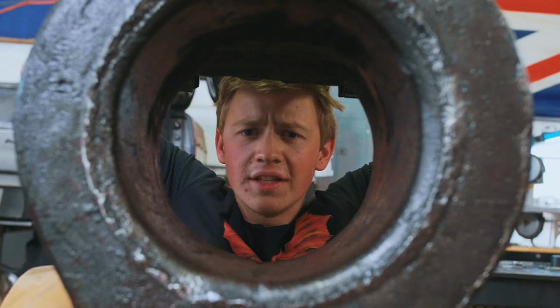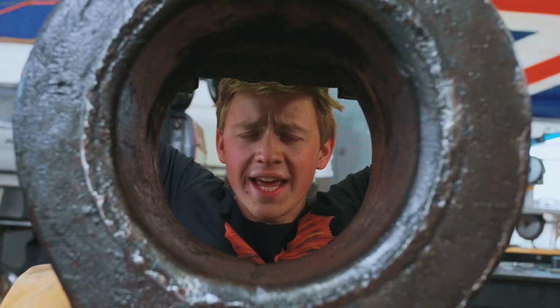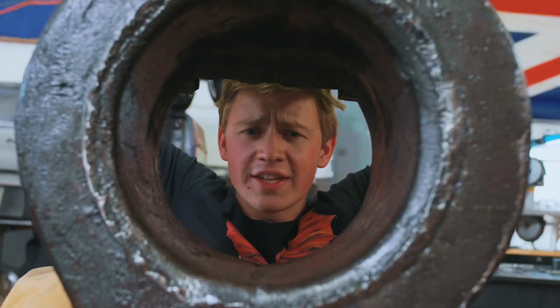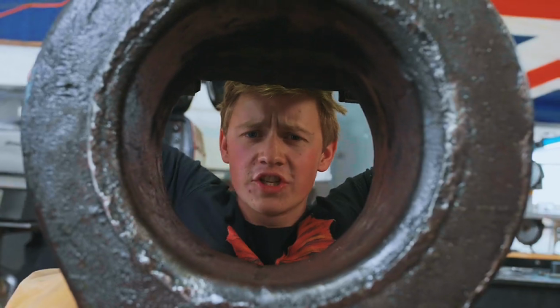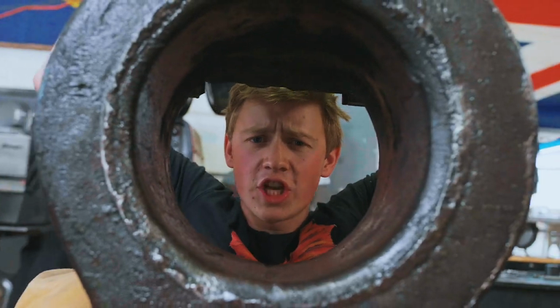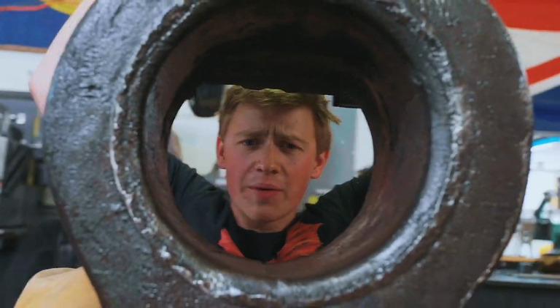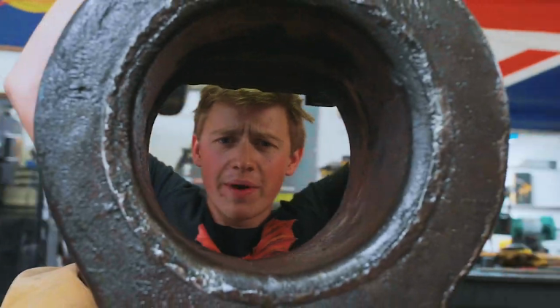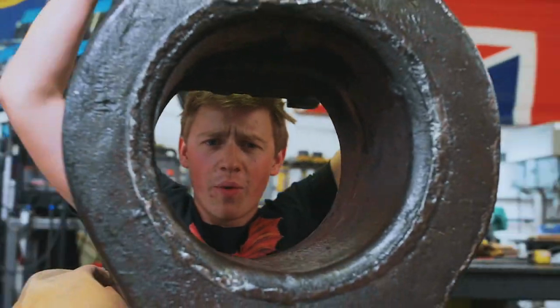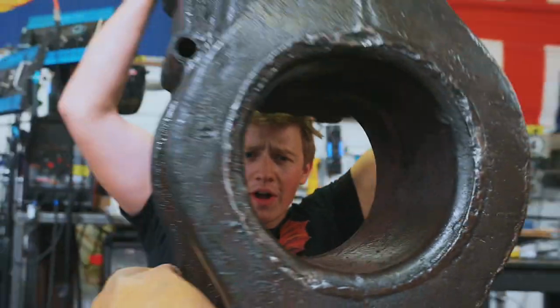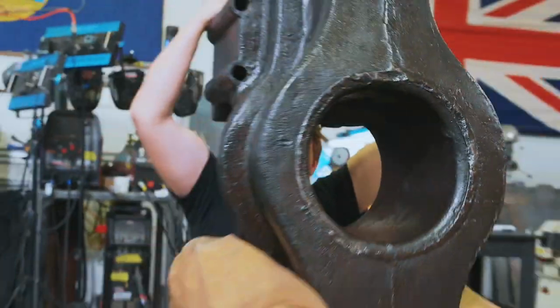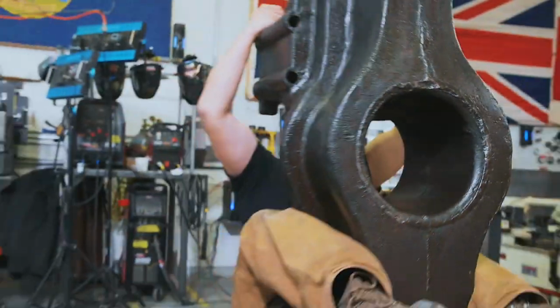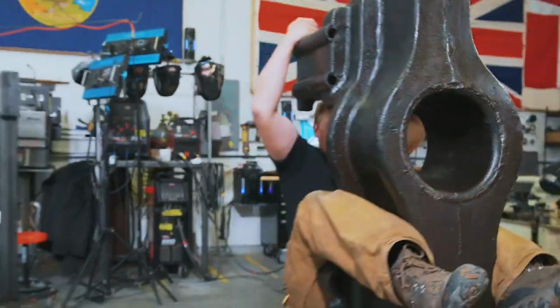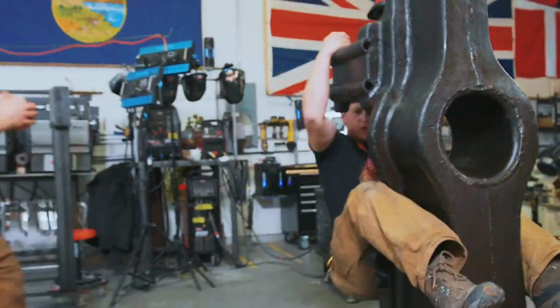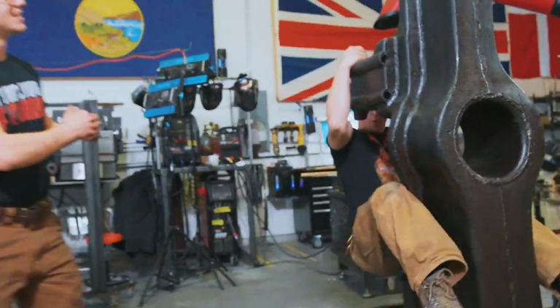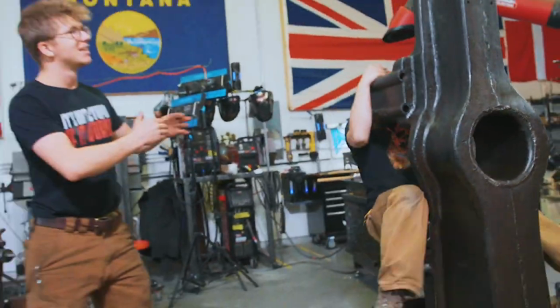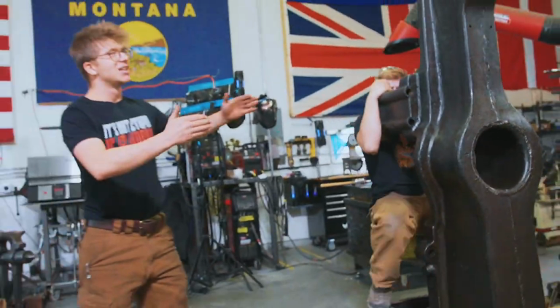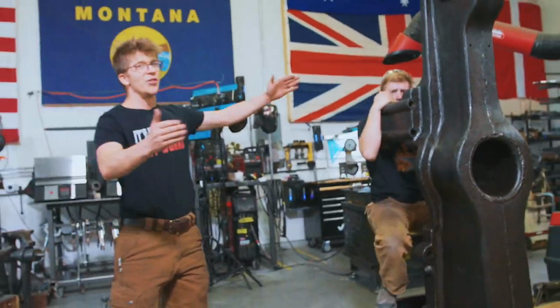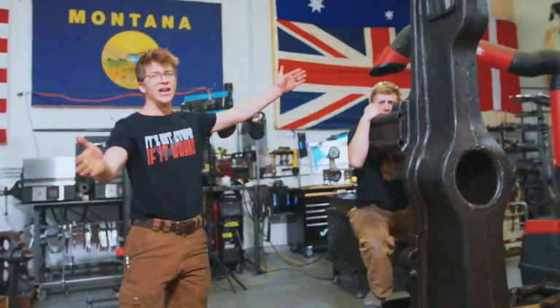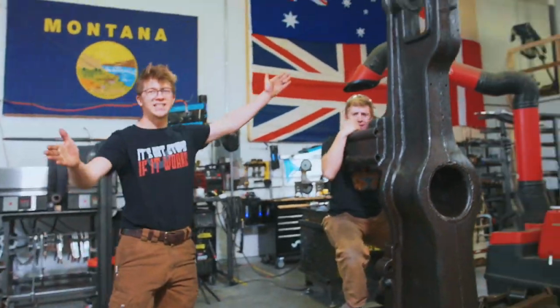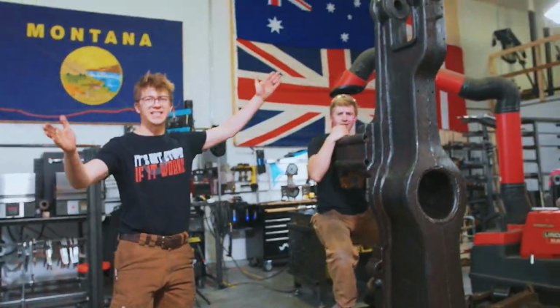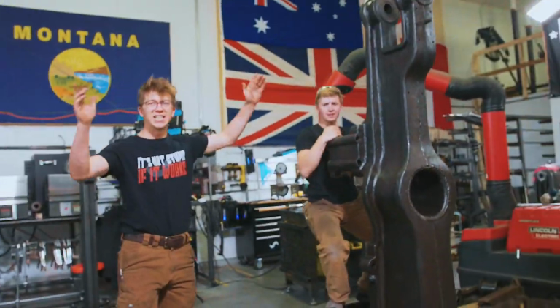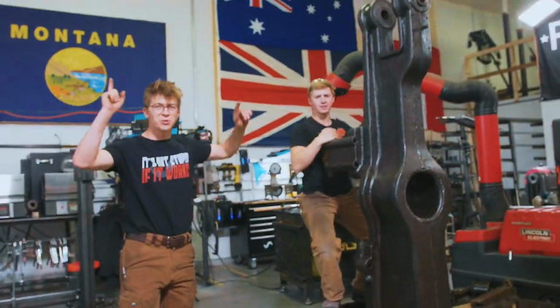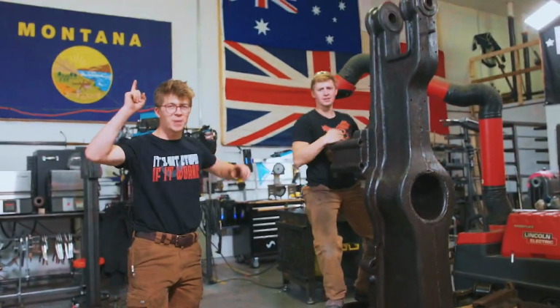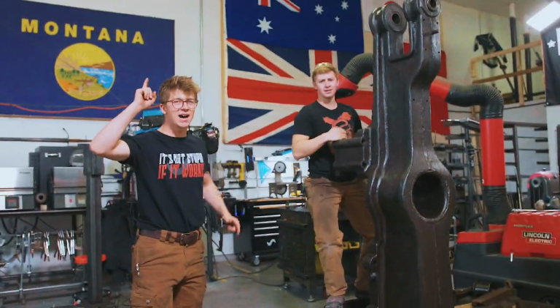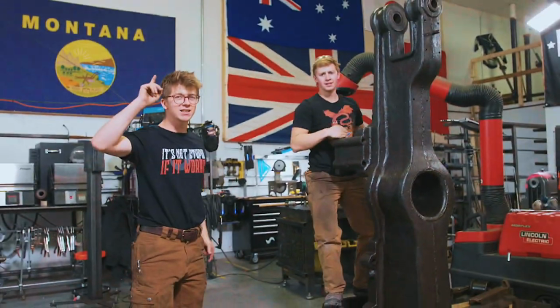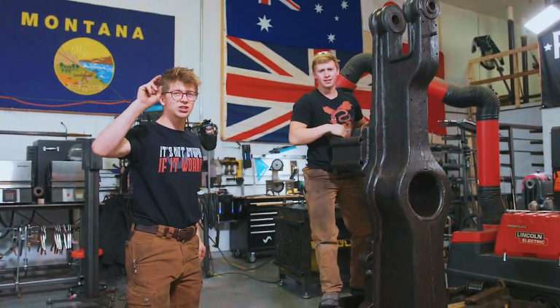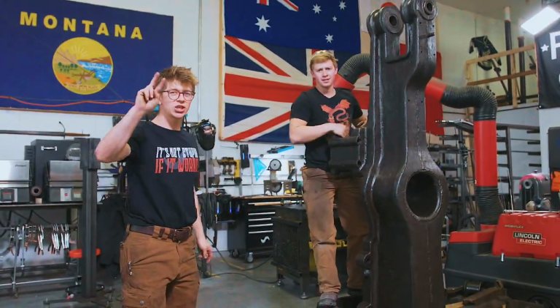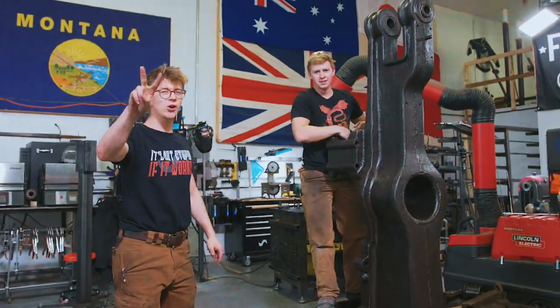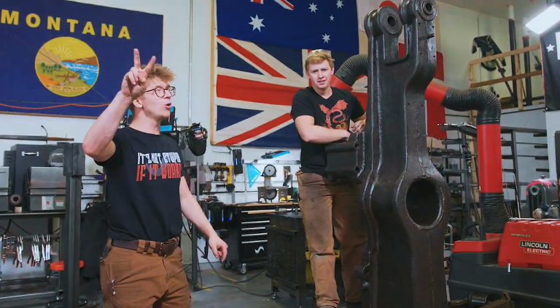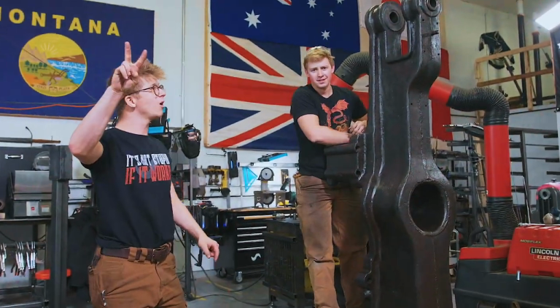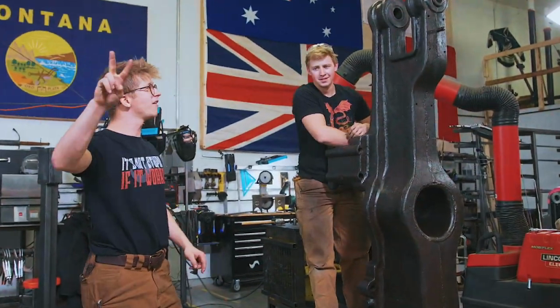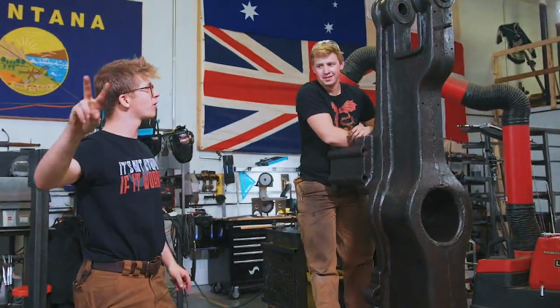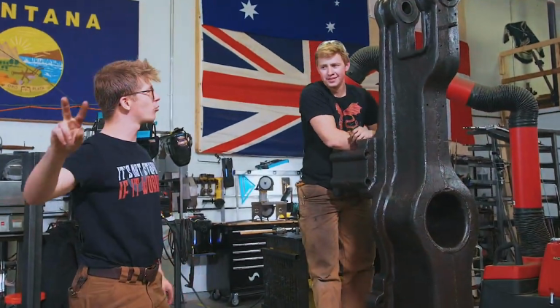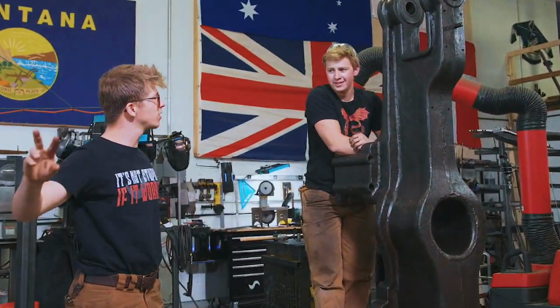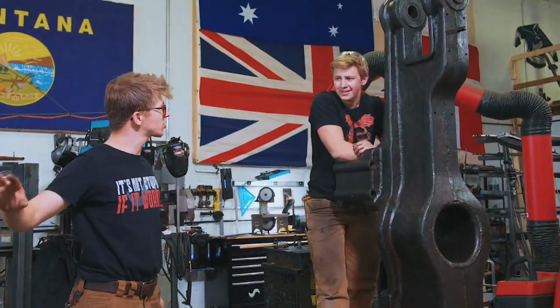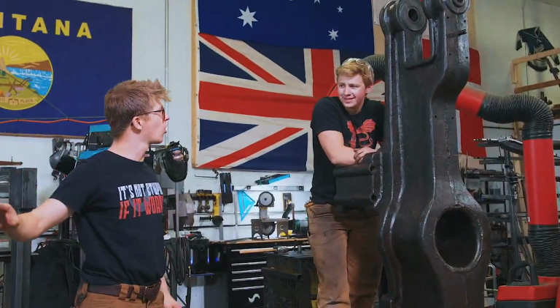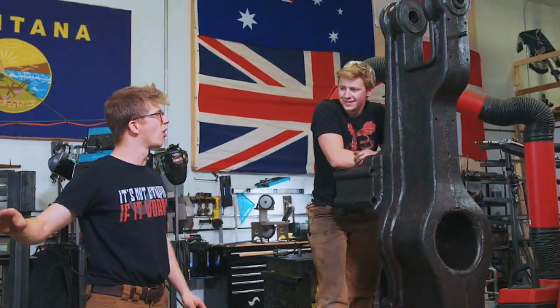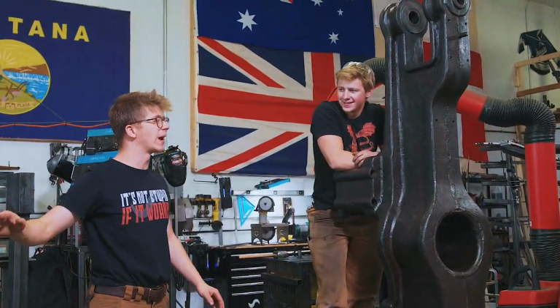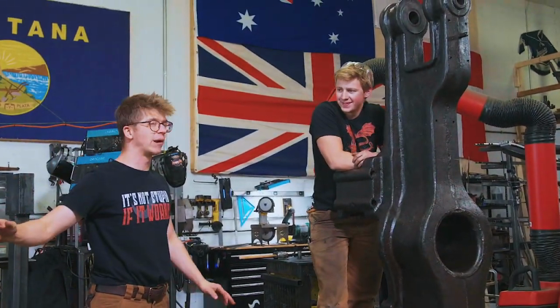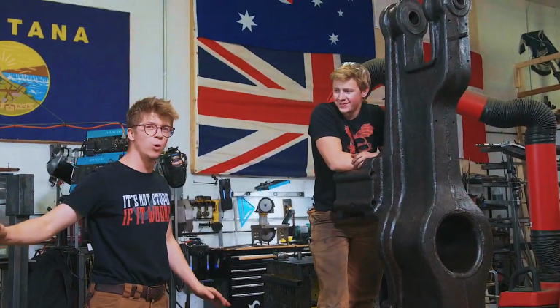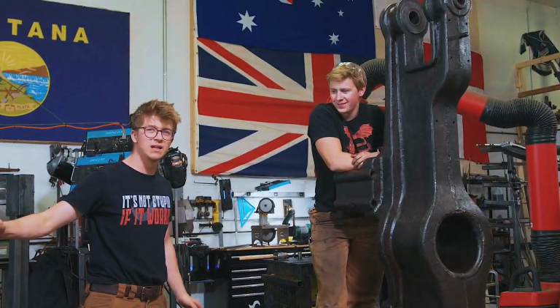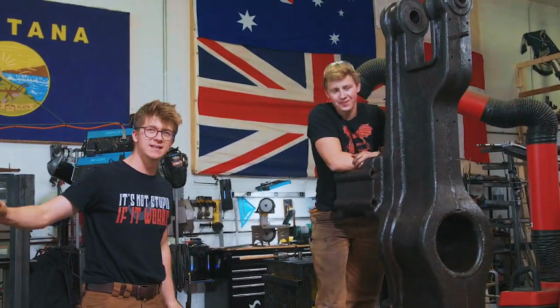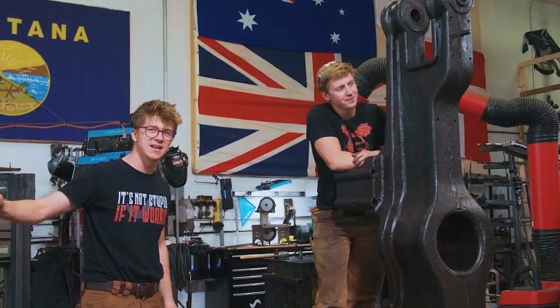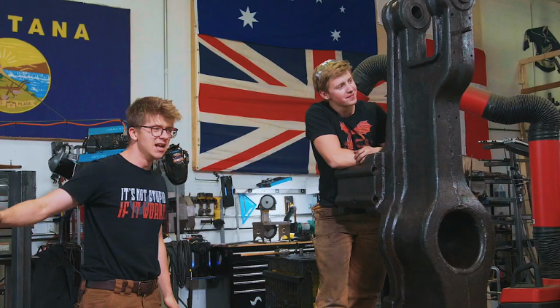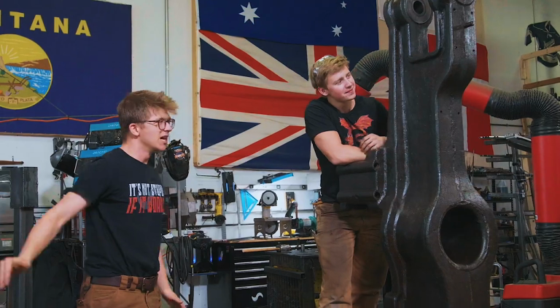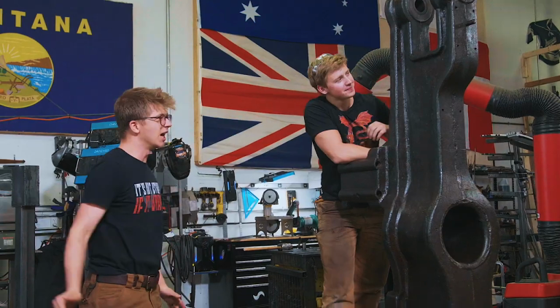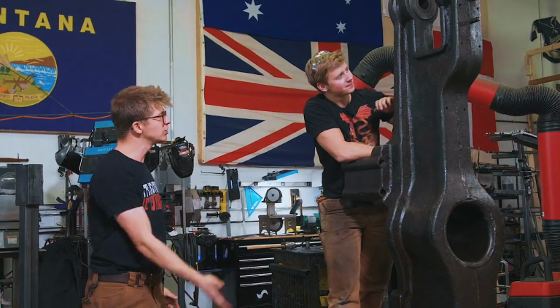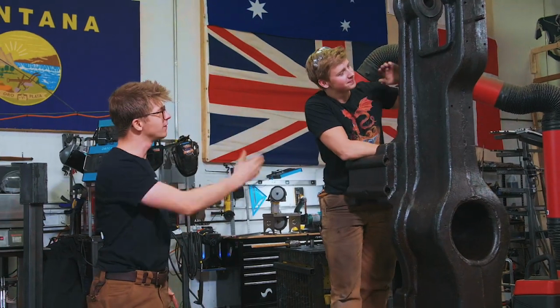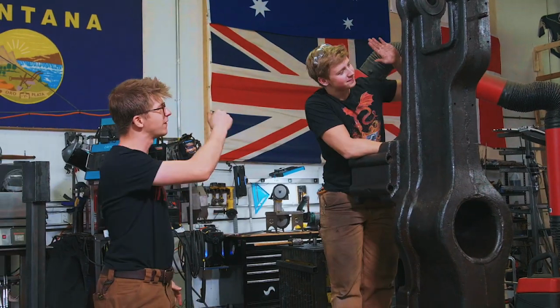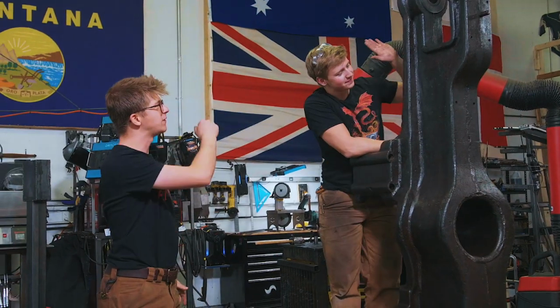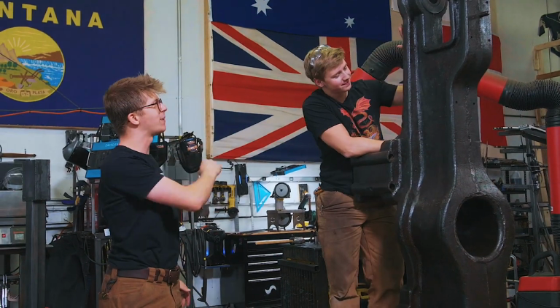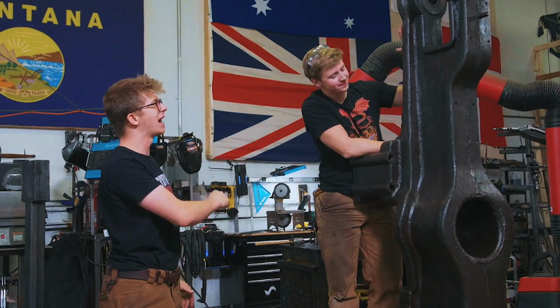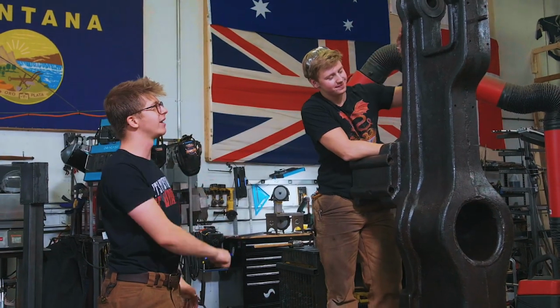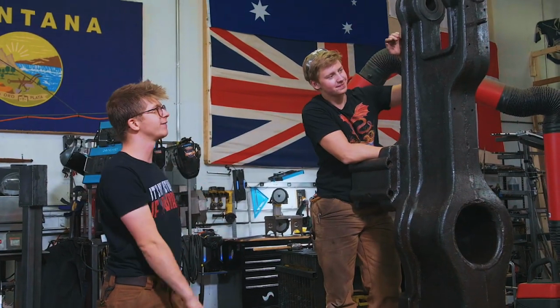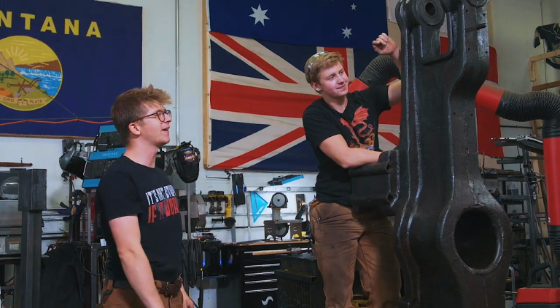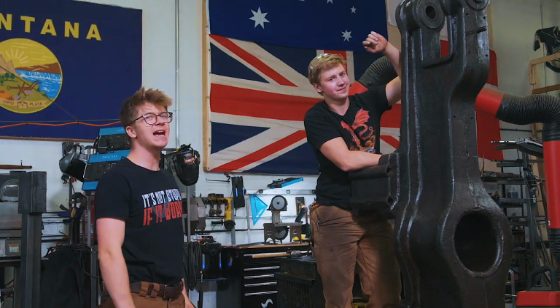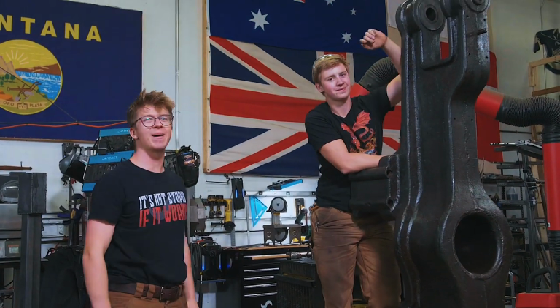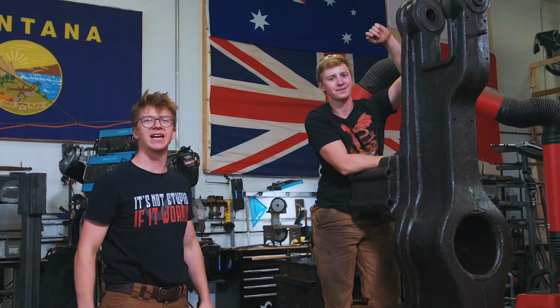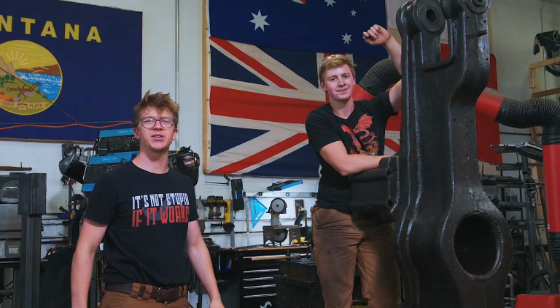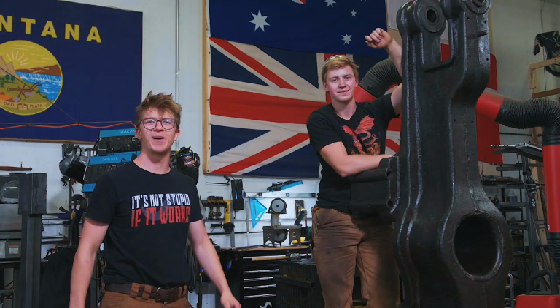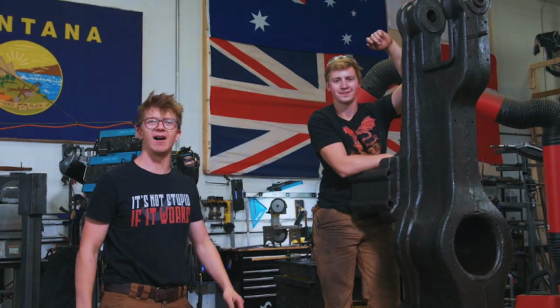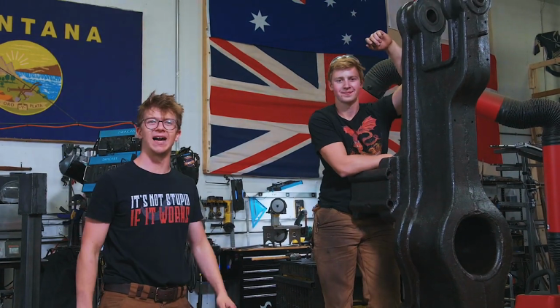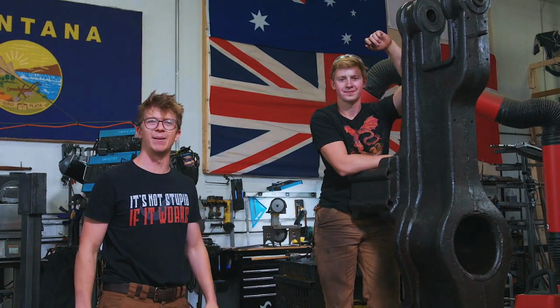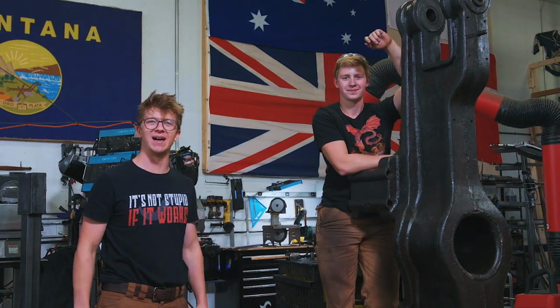Ladies and gentlemen, welcome back to the workshop! This is part two of restoring Will's 150lb Fairbanks power hammer.